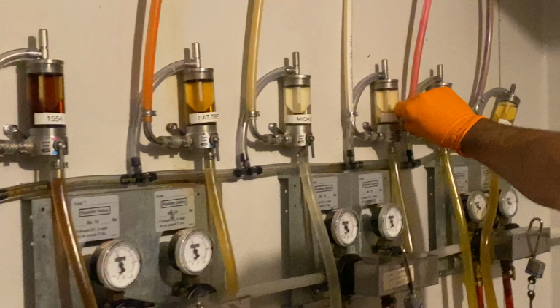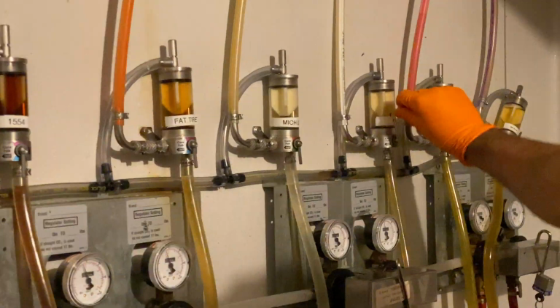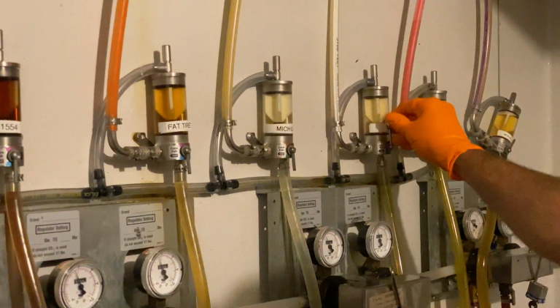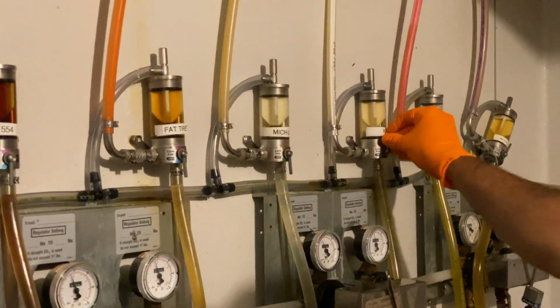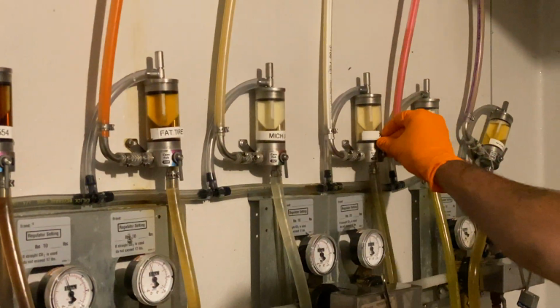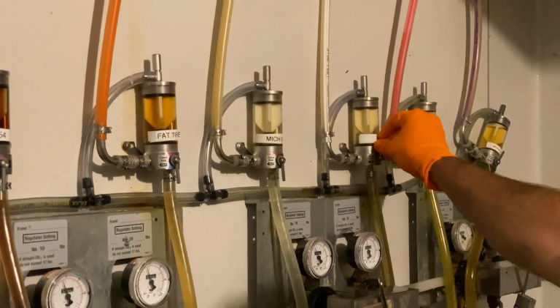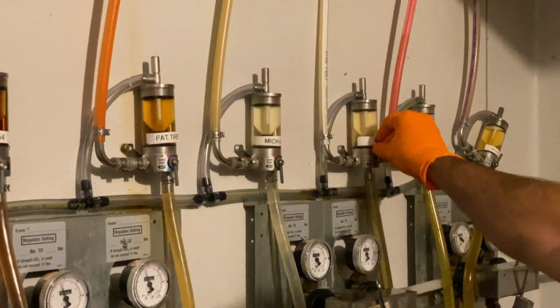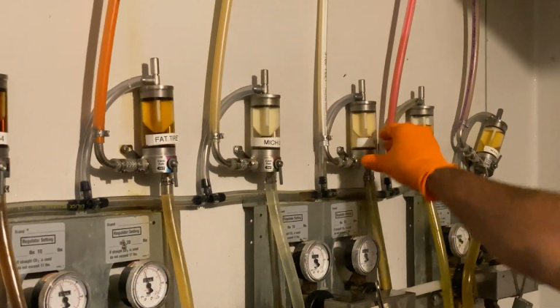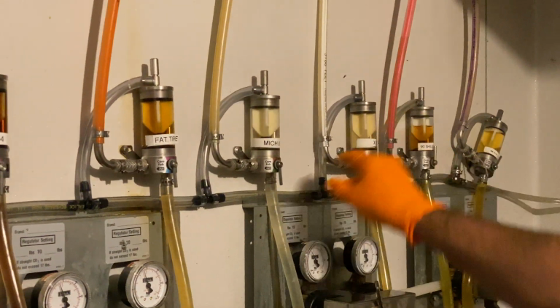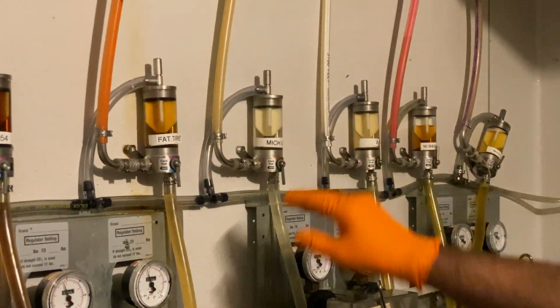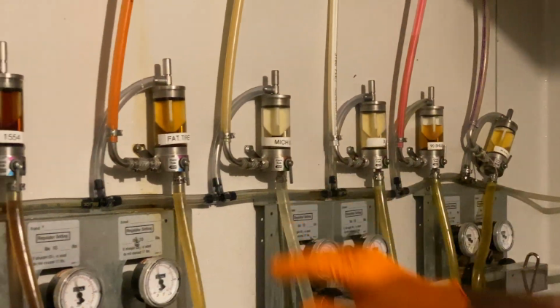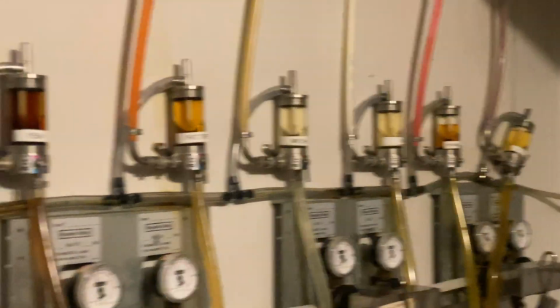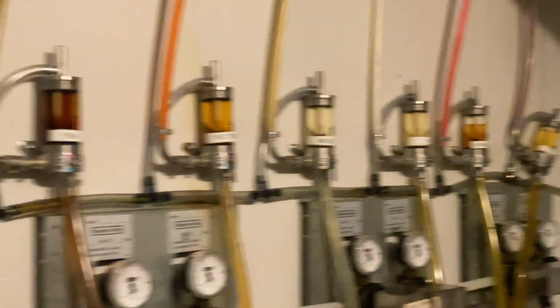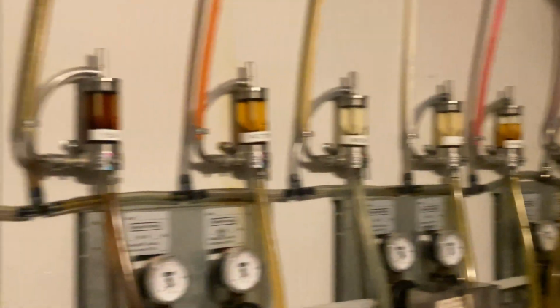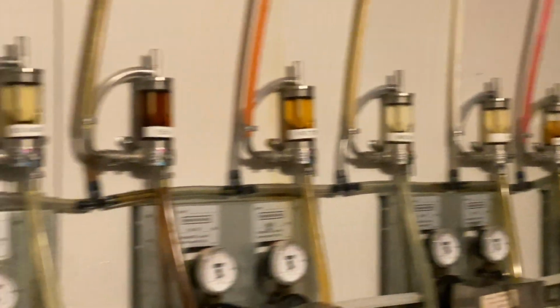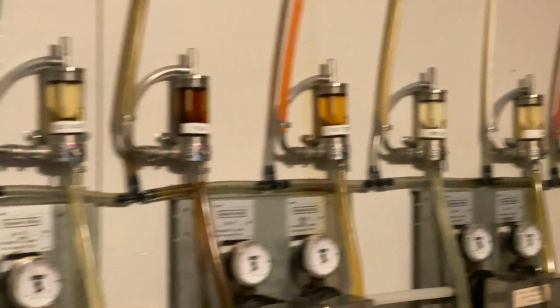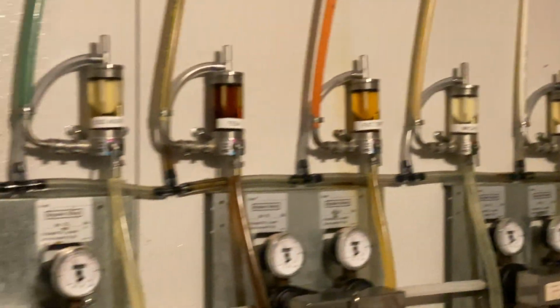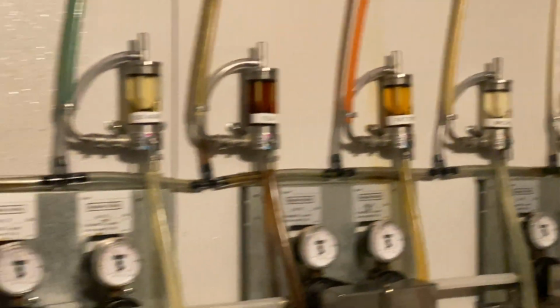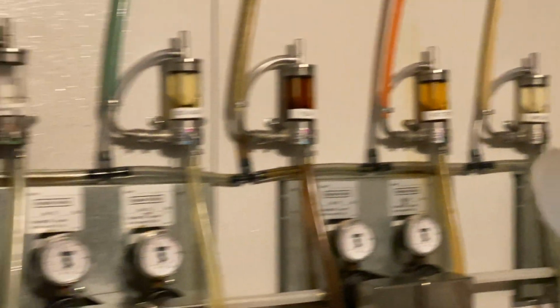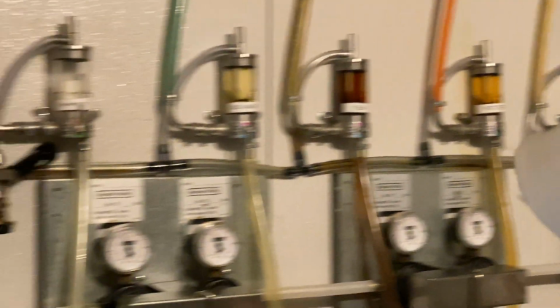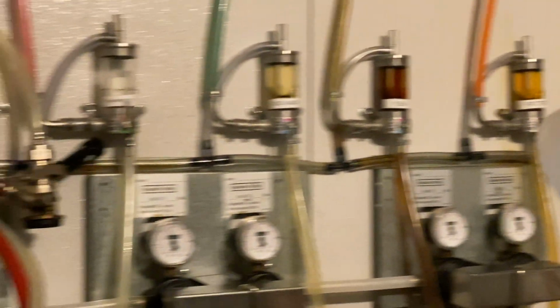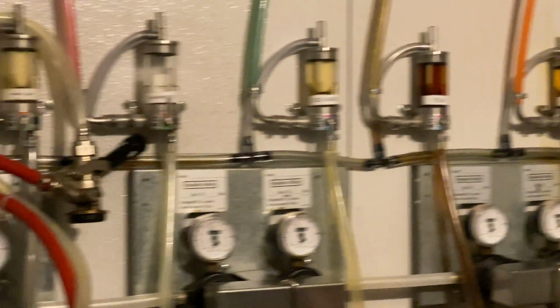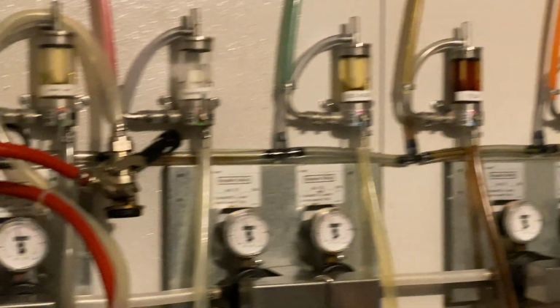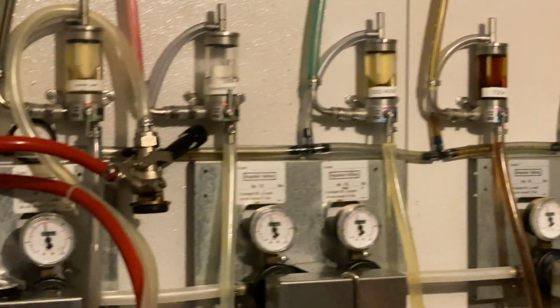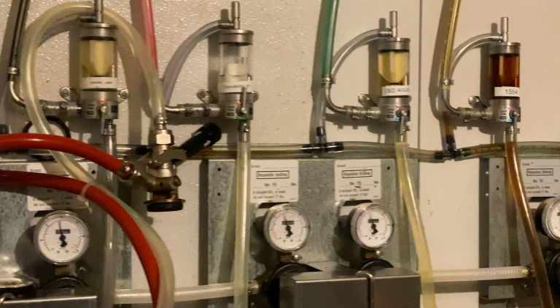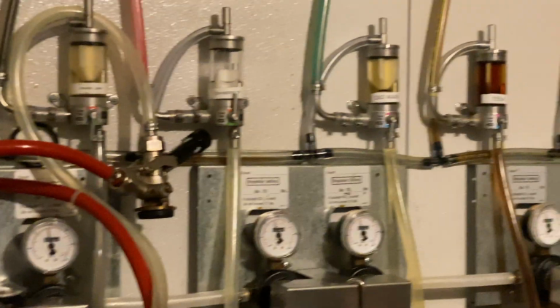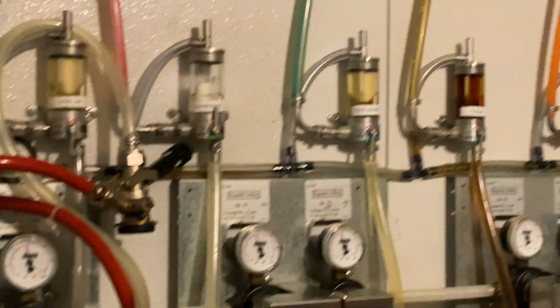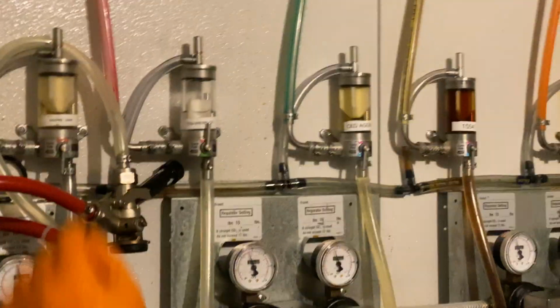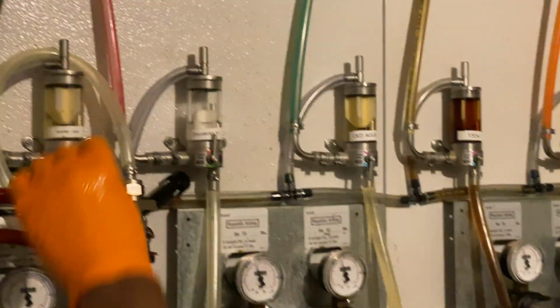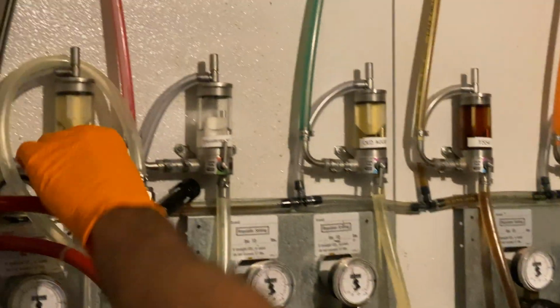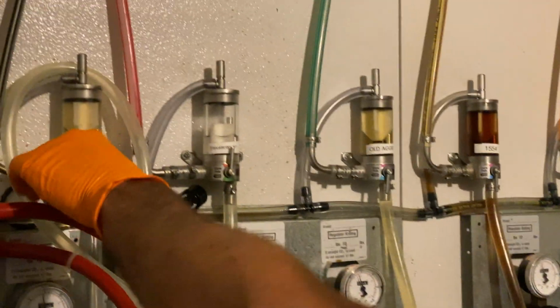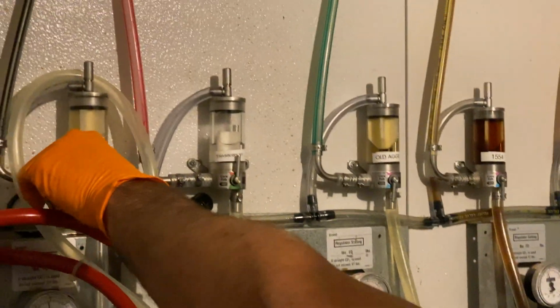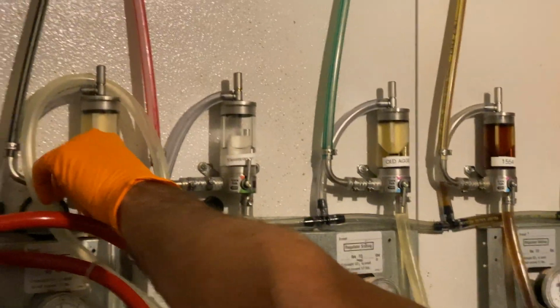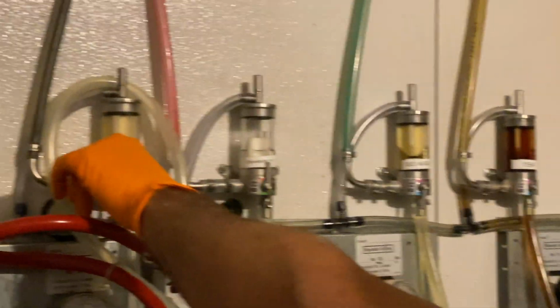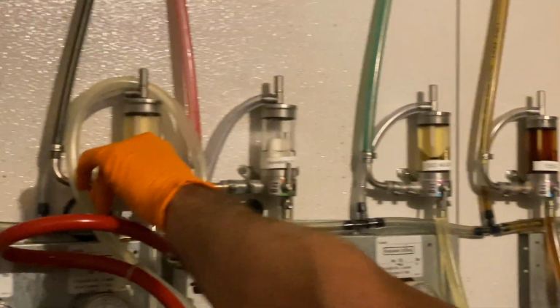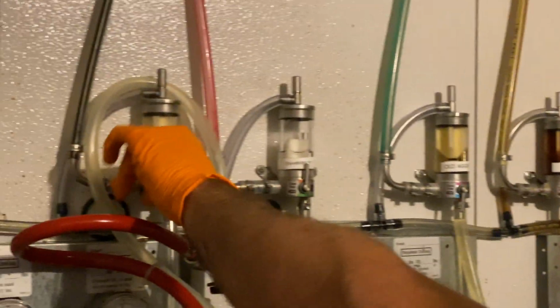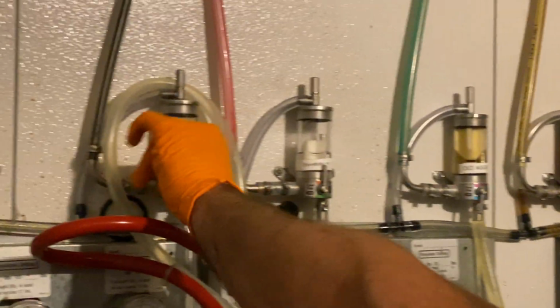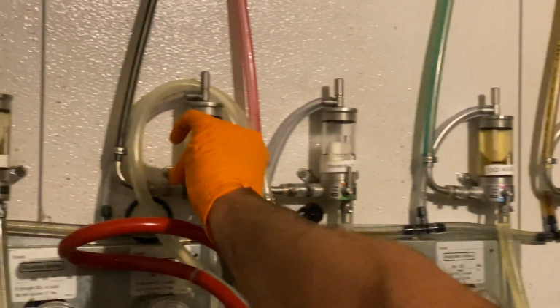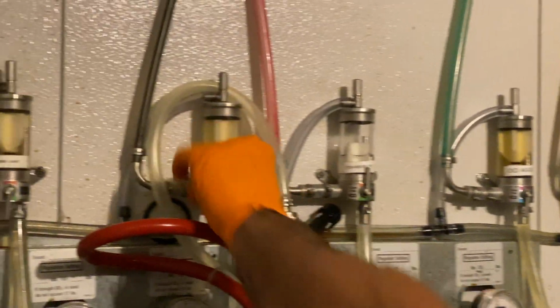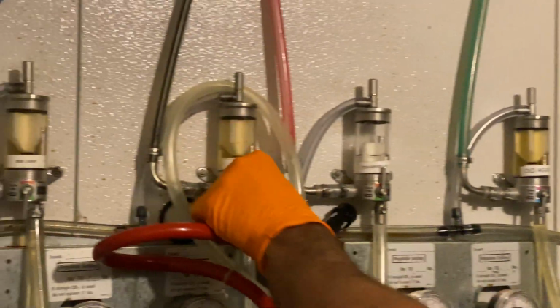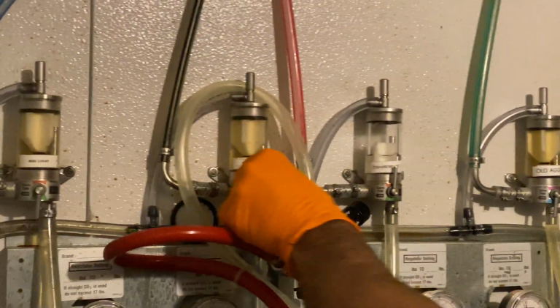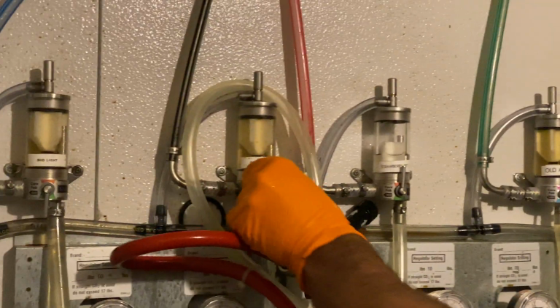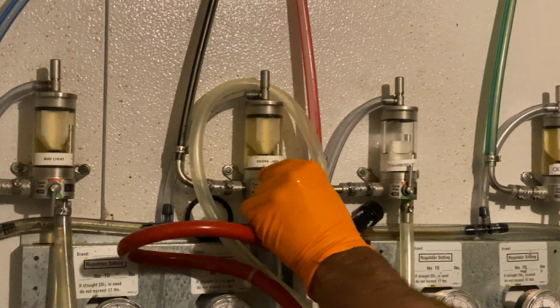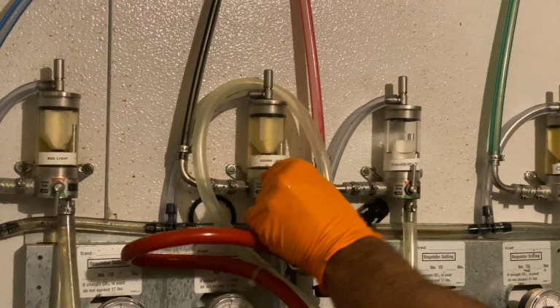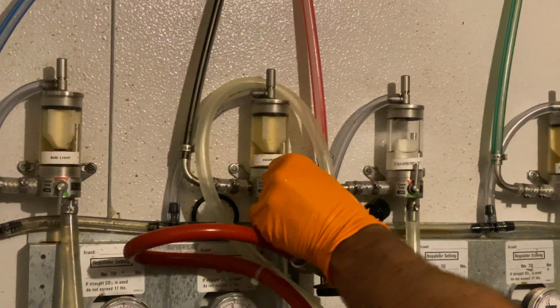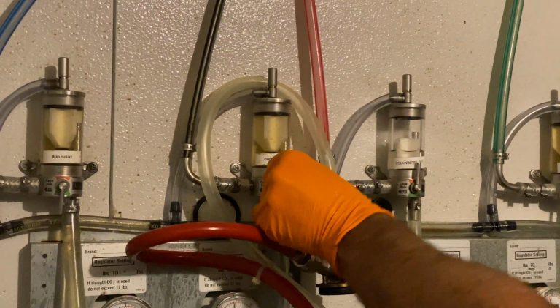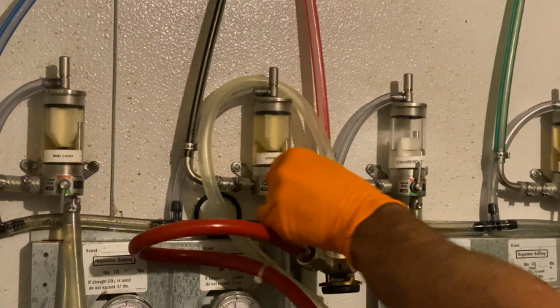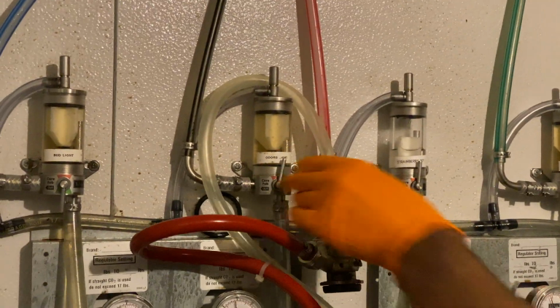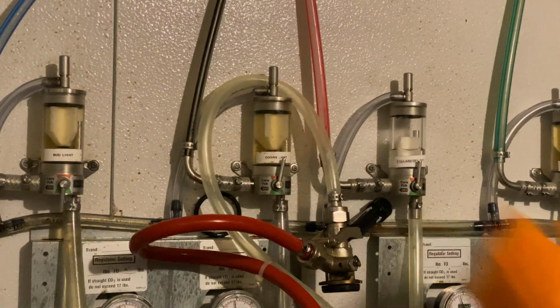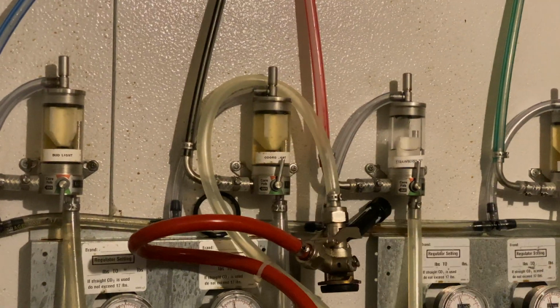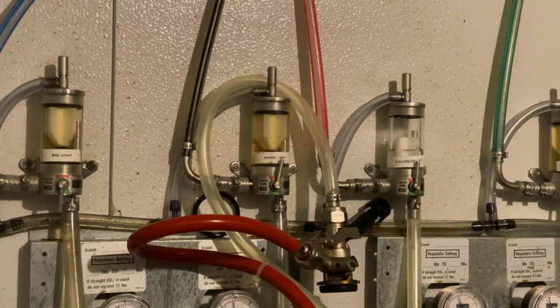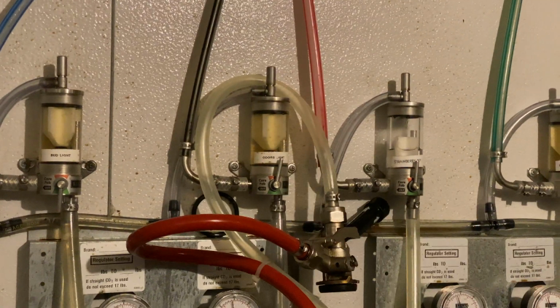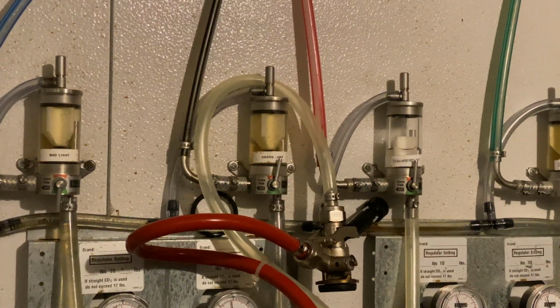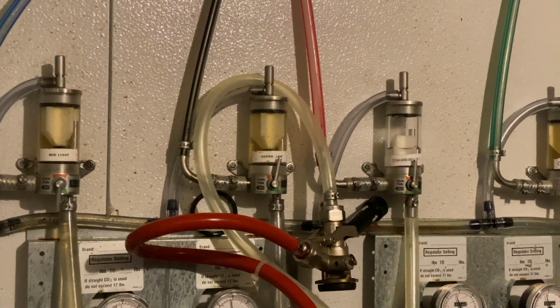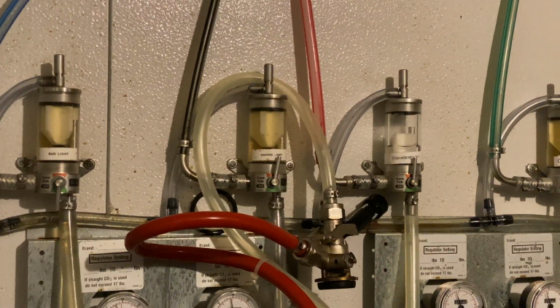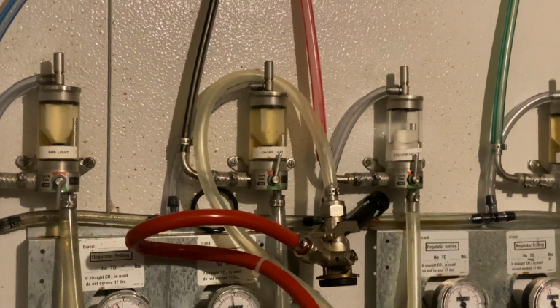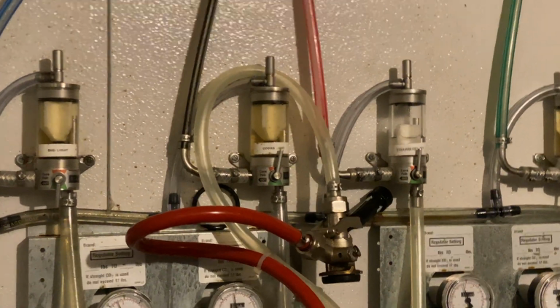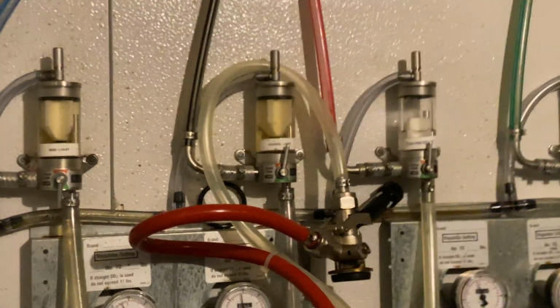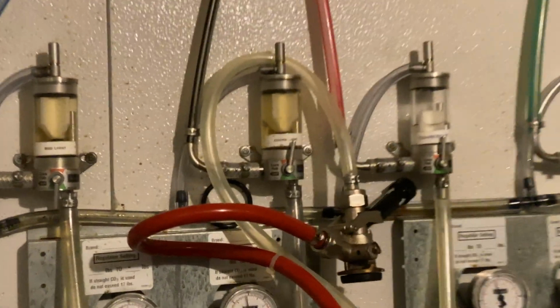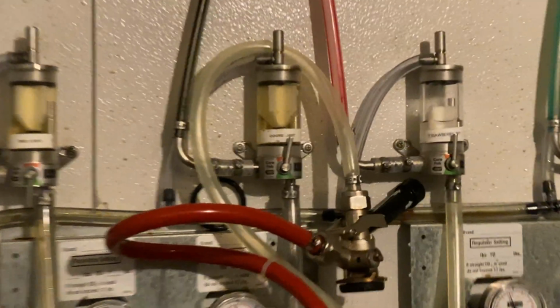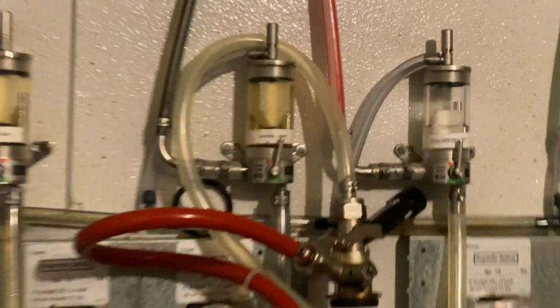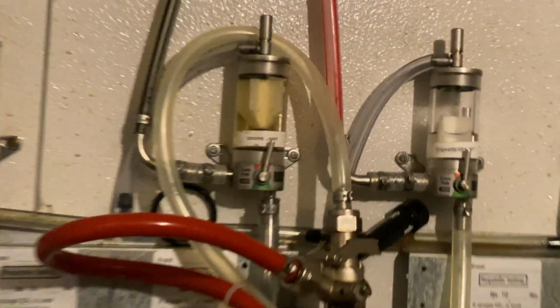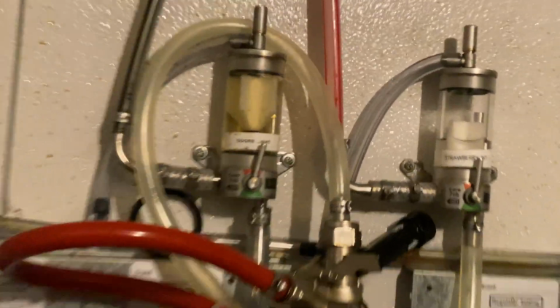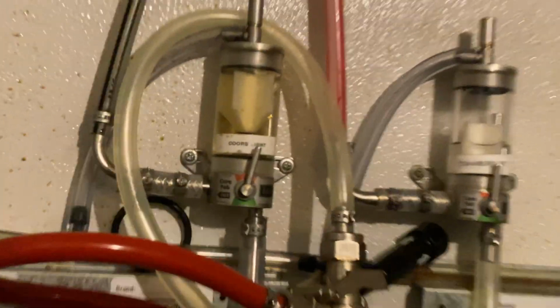Now begin to place the fobs into cleaning mode. Here are examples of the different types of fobs you may find at different accounts.